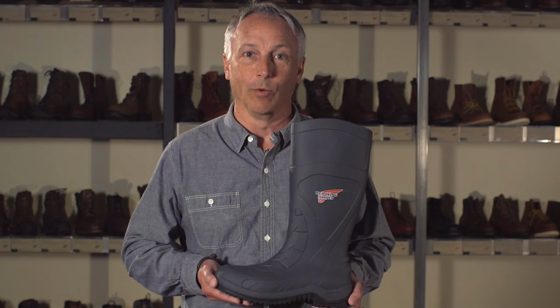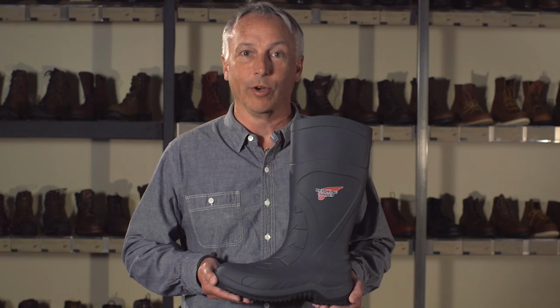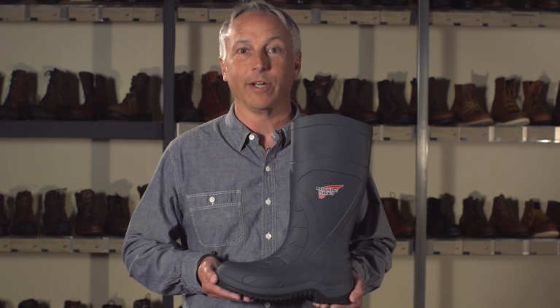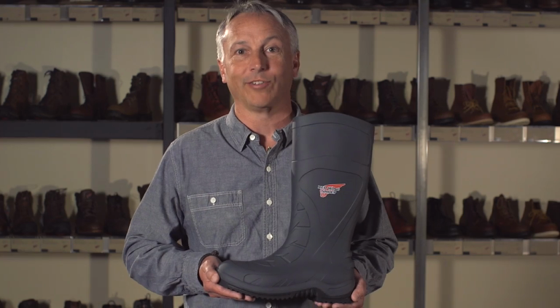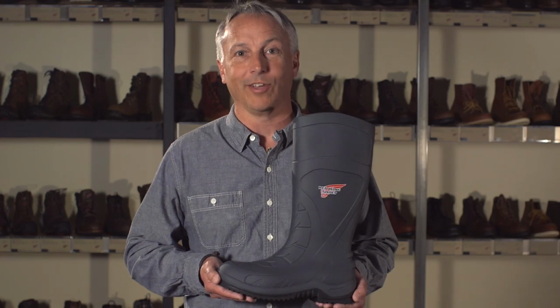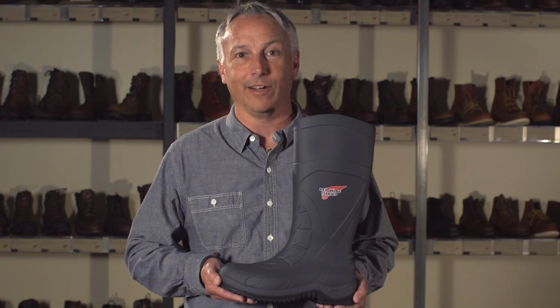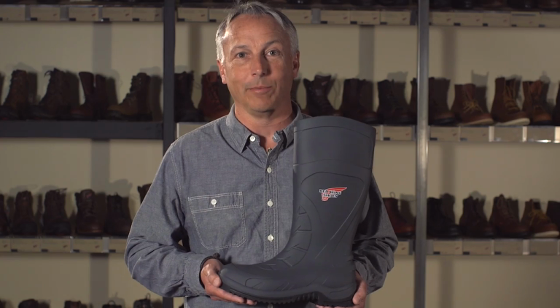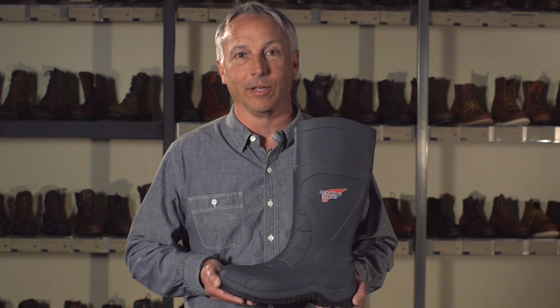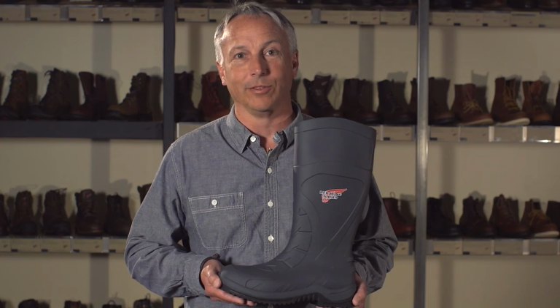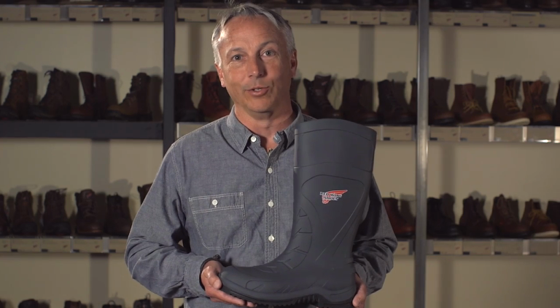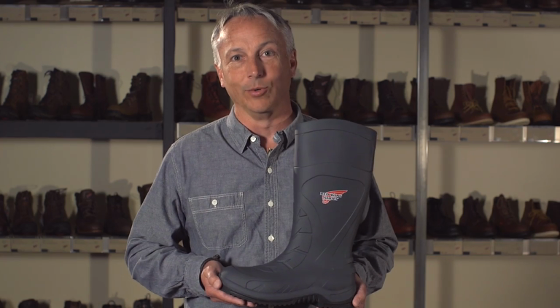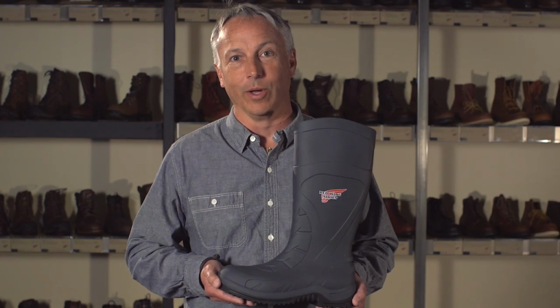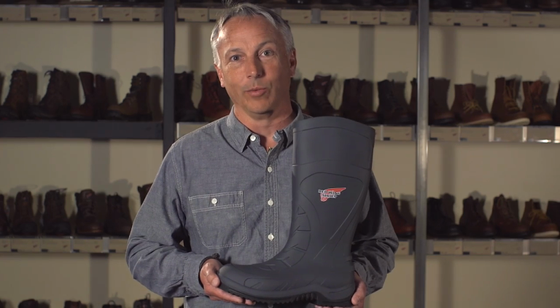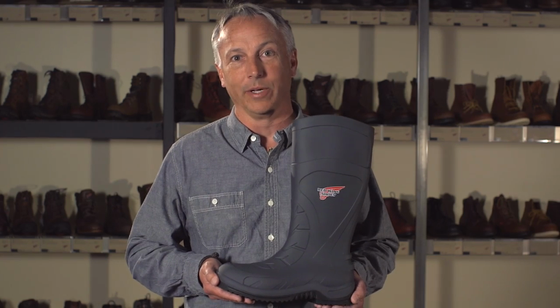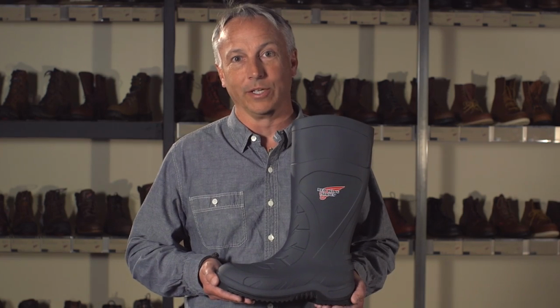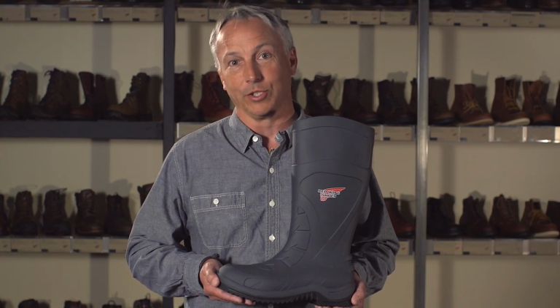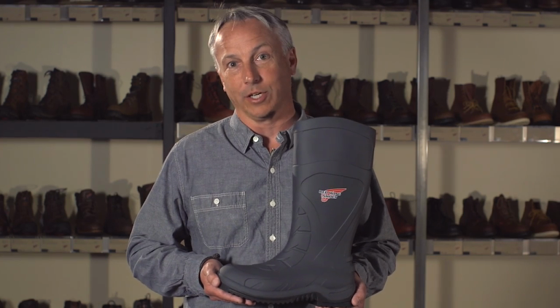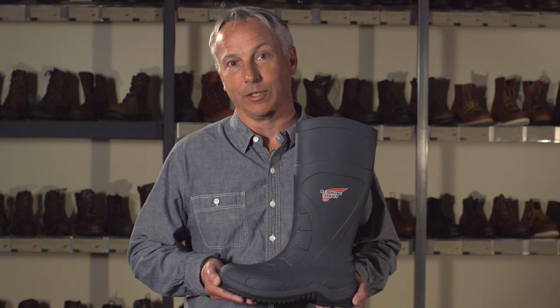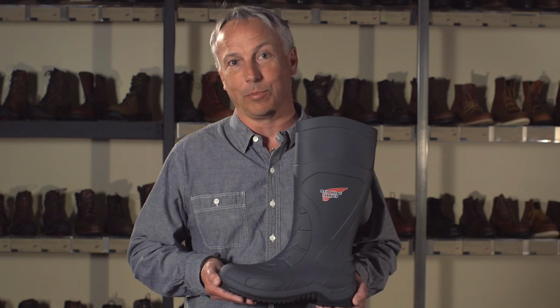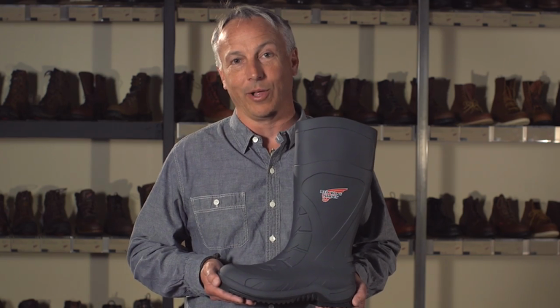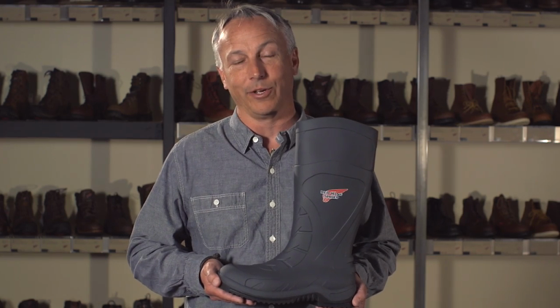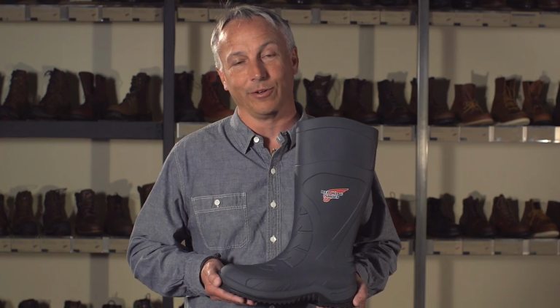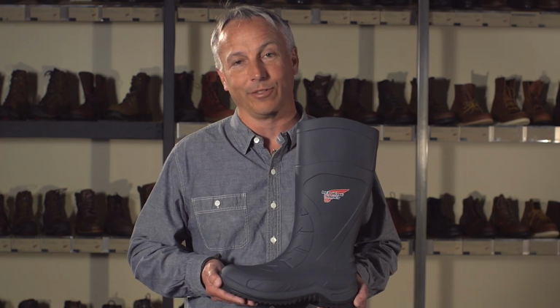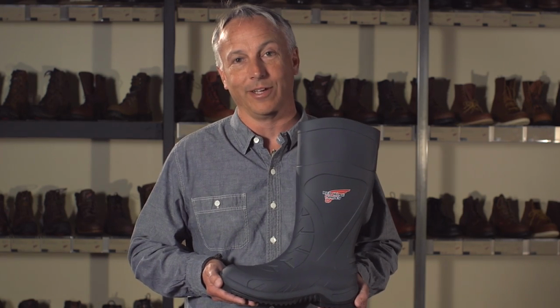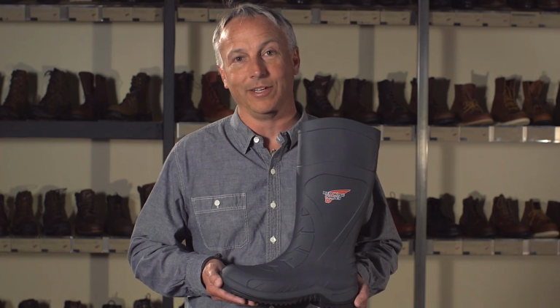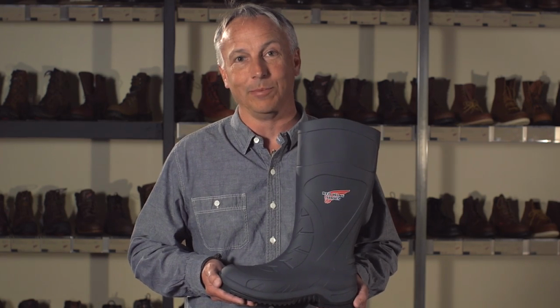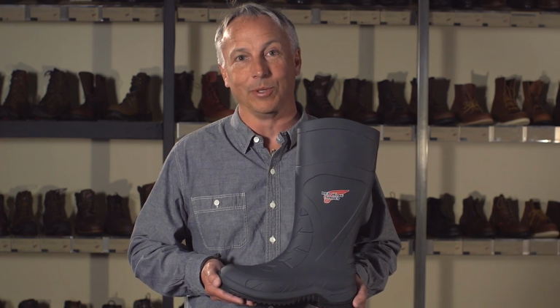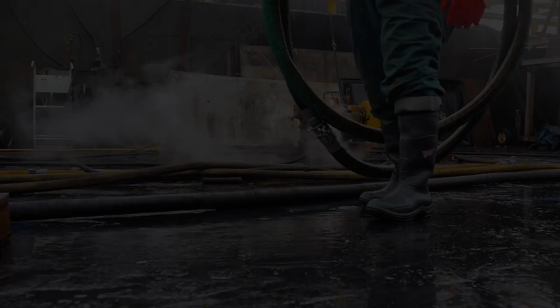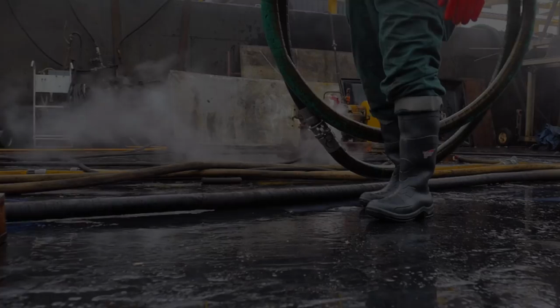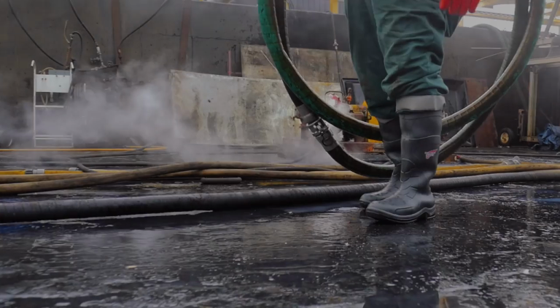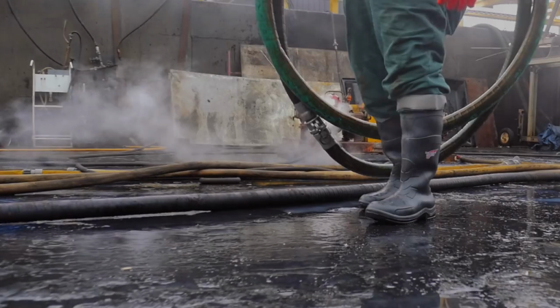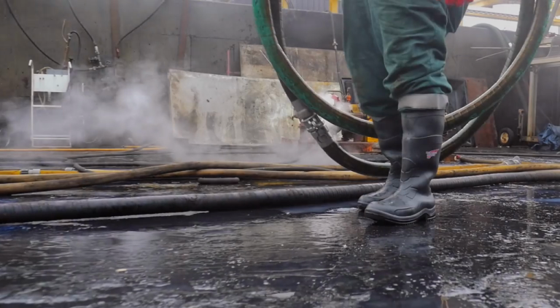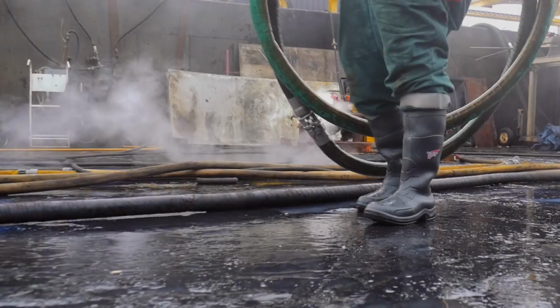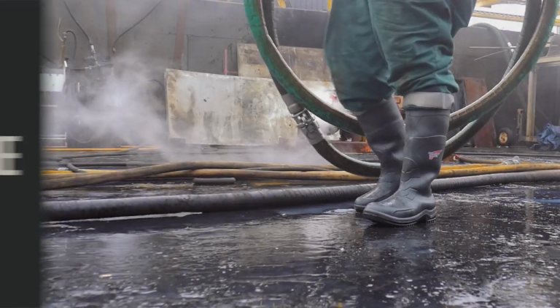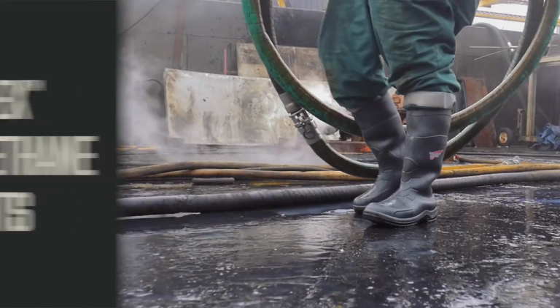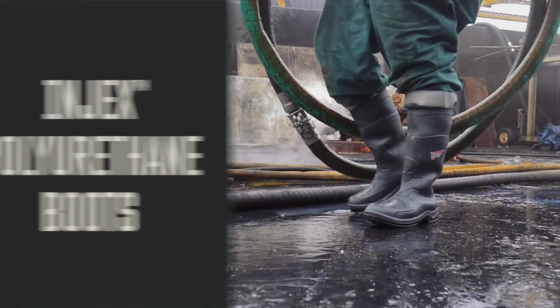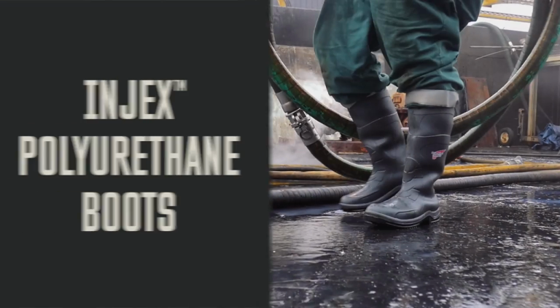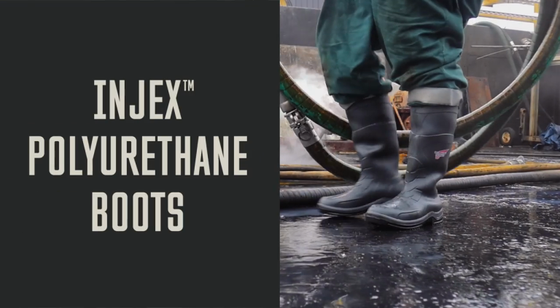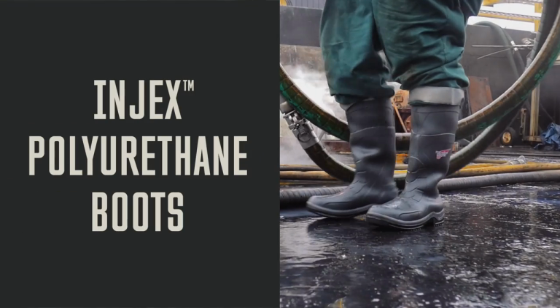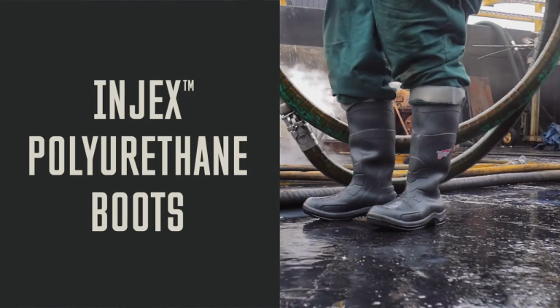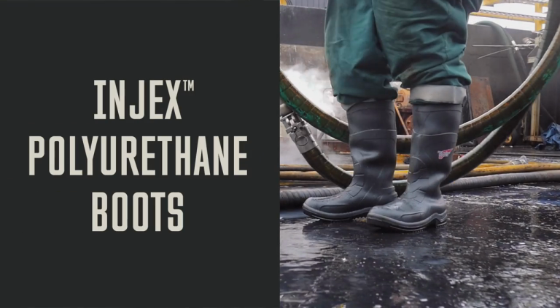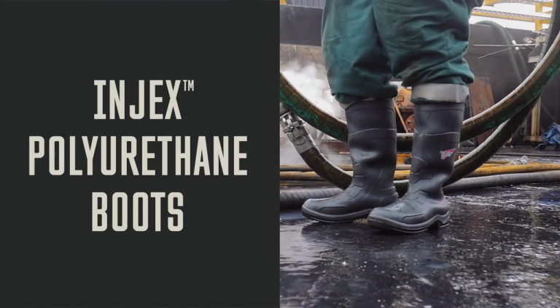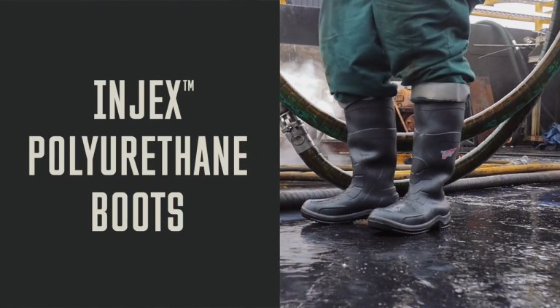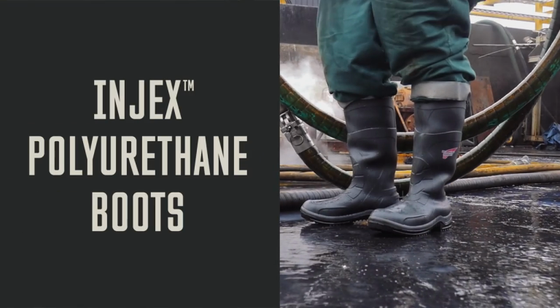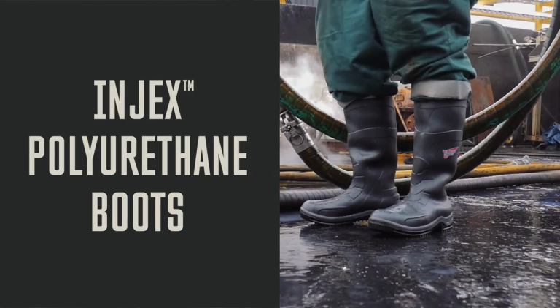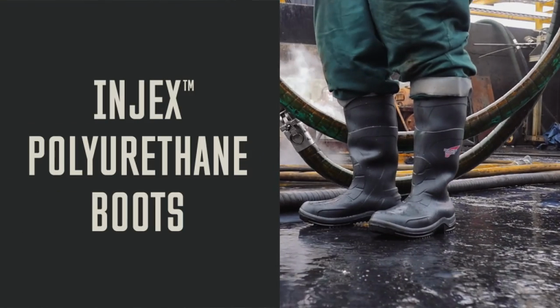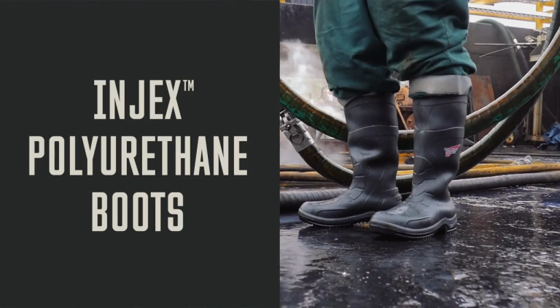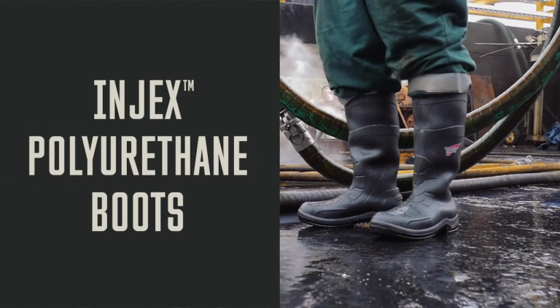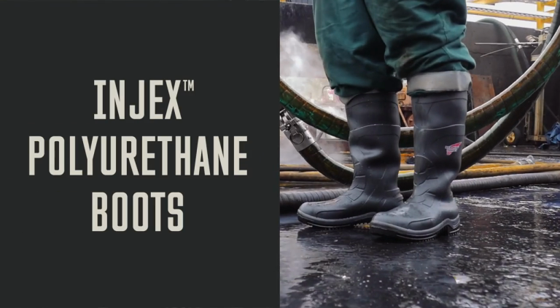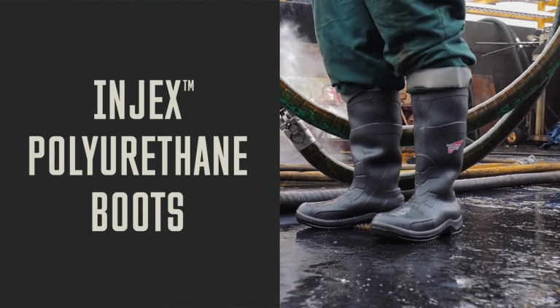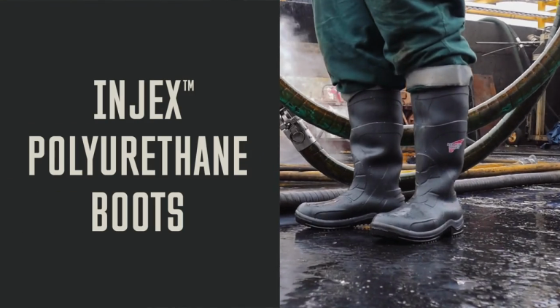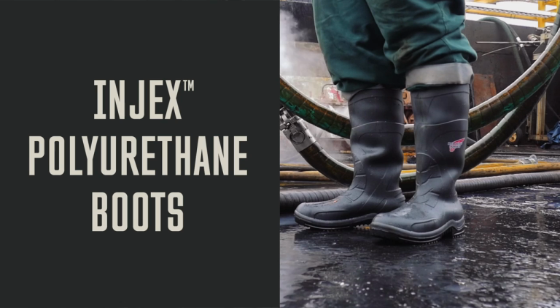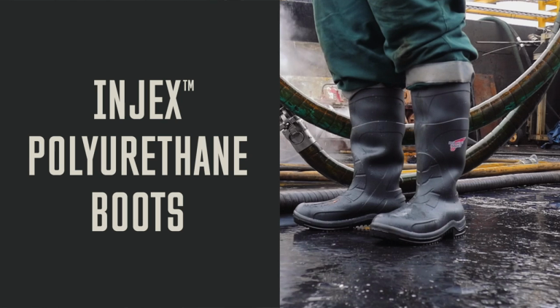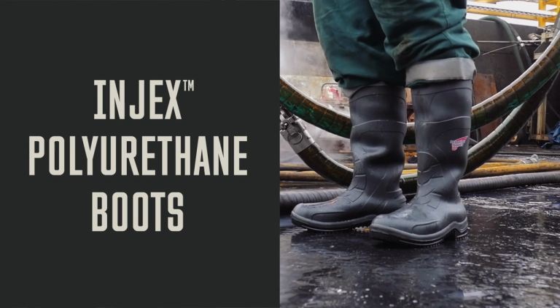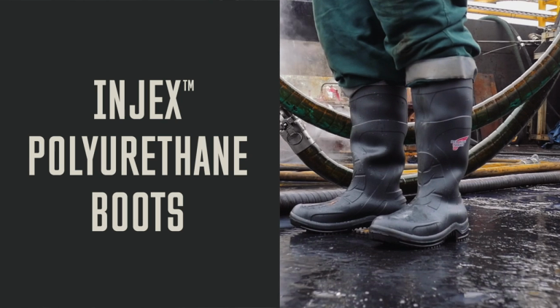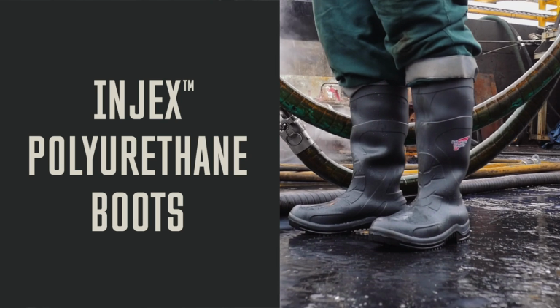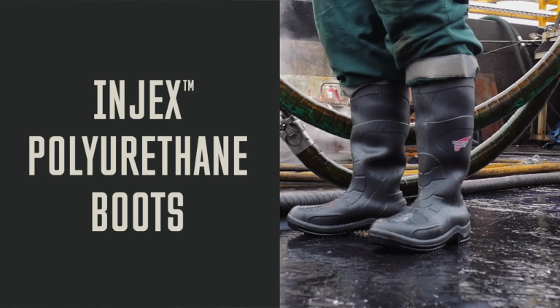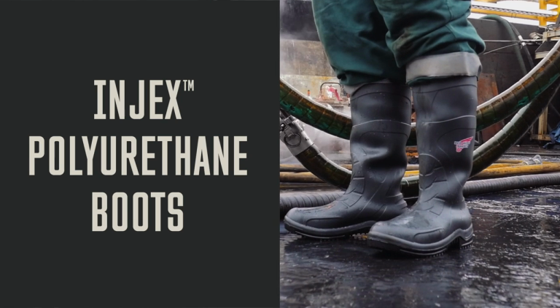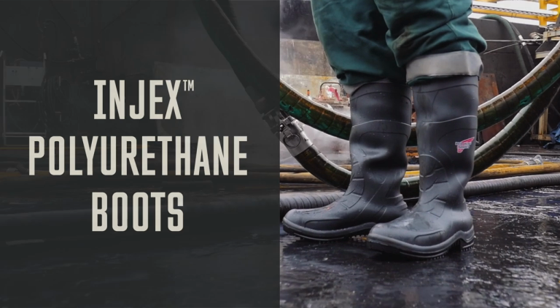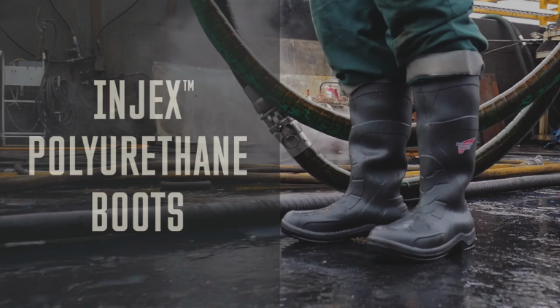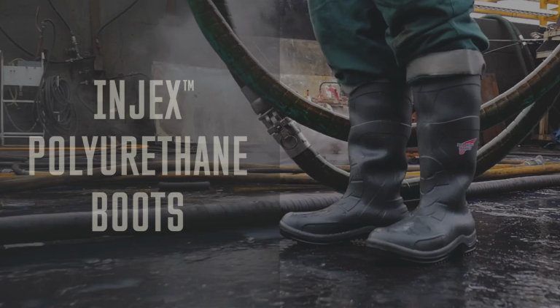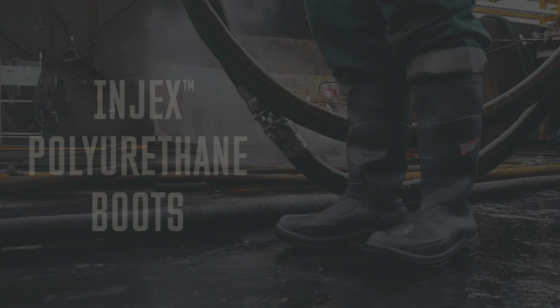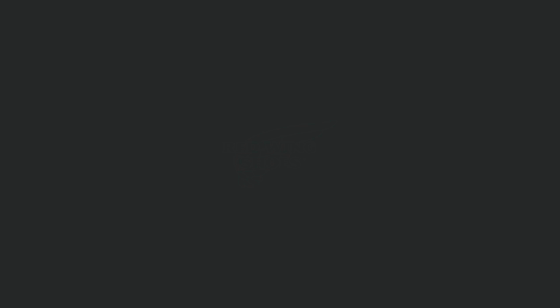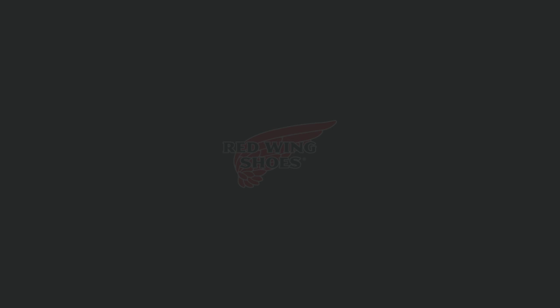We're very excited about the new Red Wing injected polyurethane boot. Visit your Red Wing dealer or redwingshoes.com to learn more.